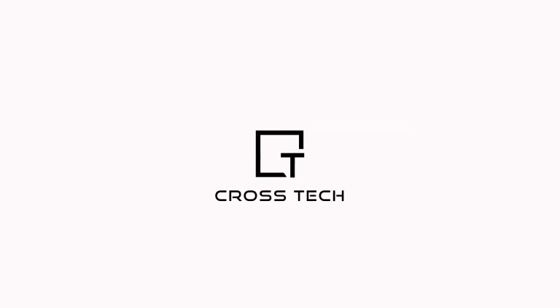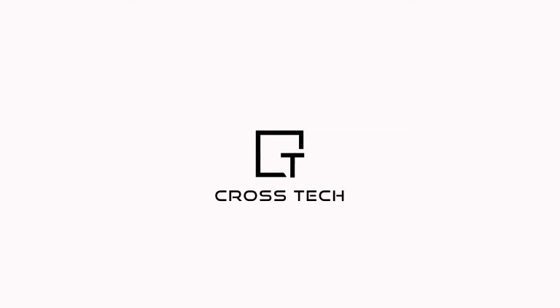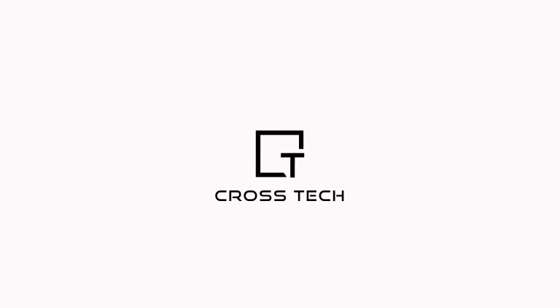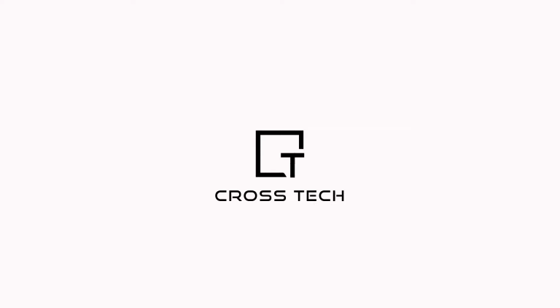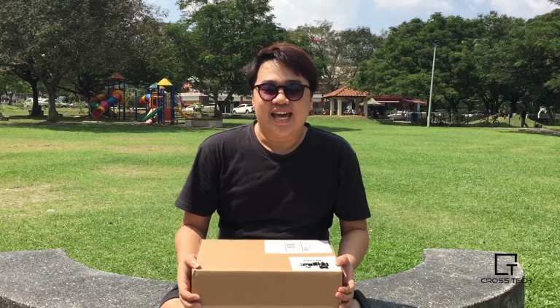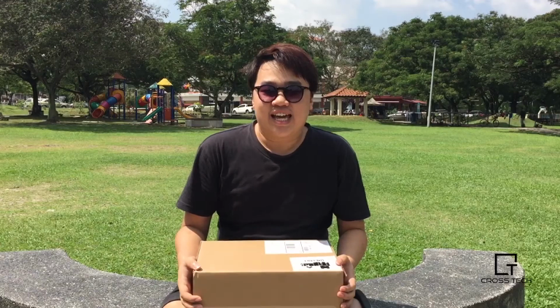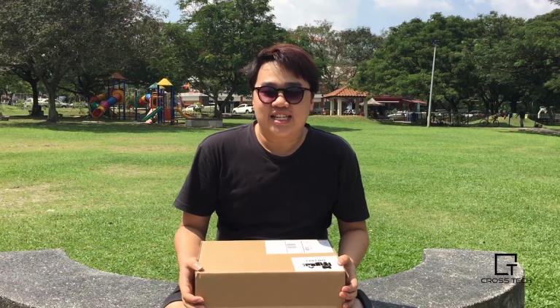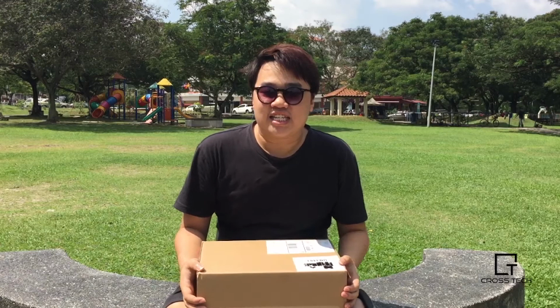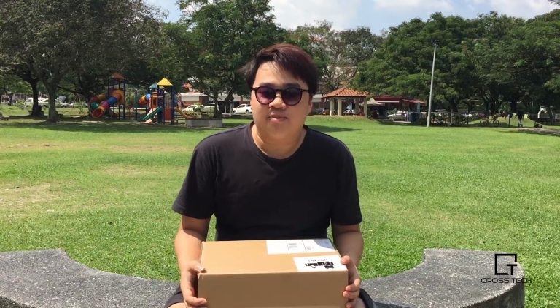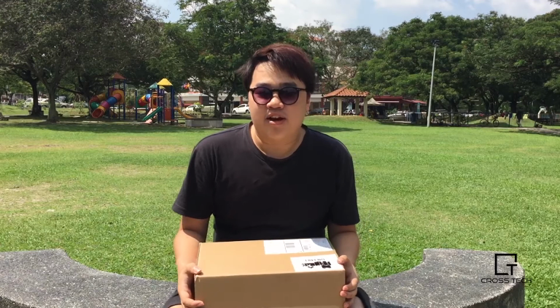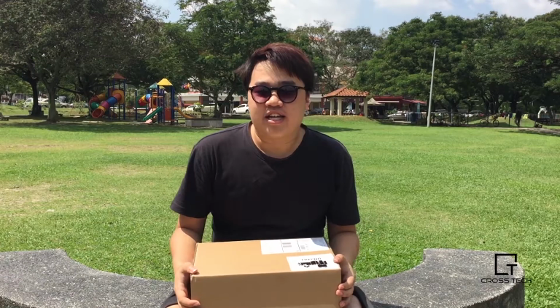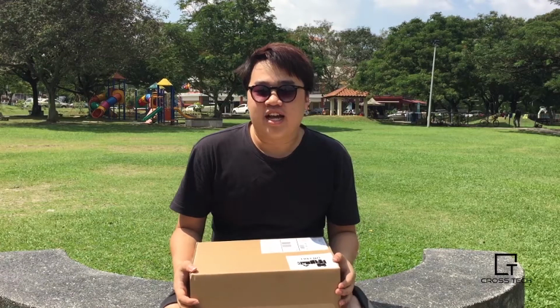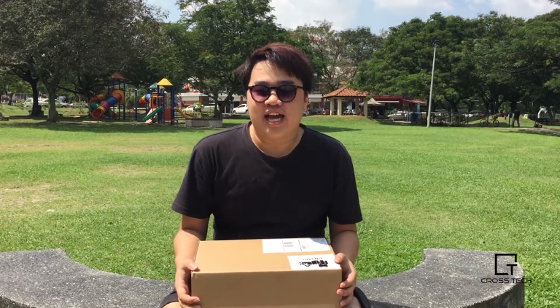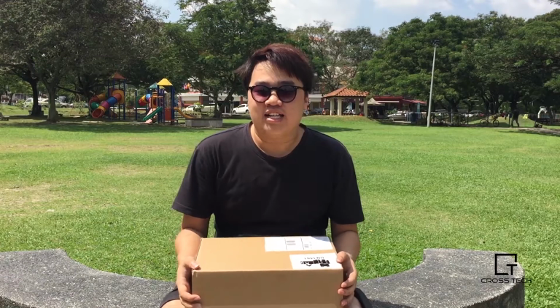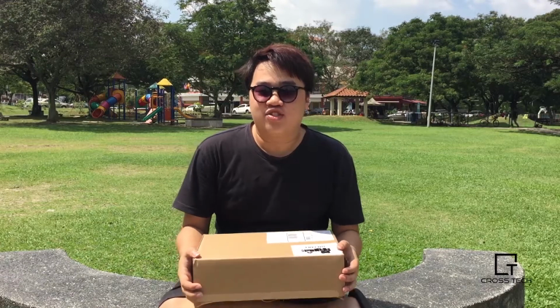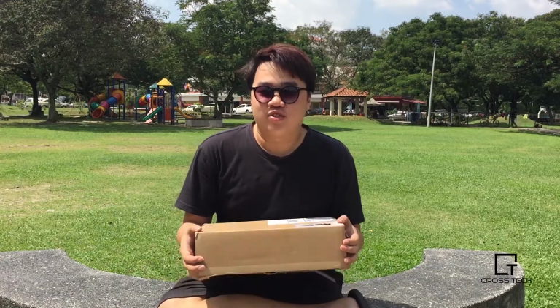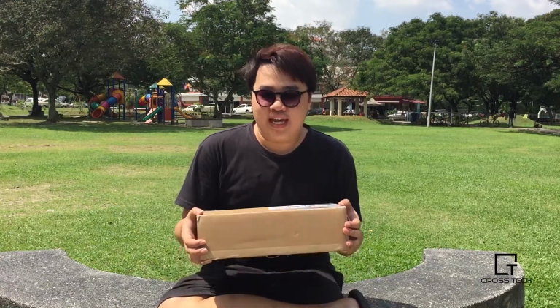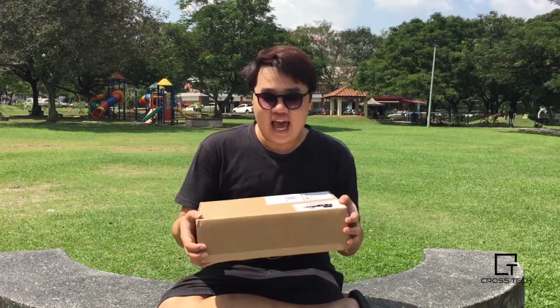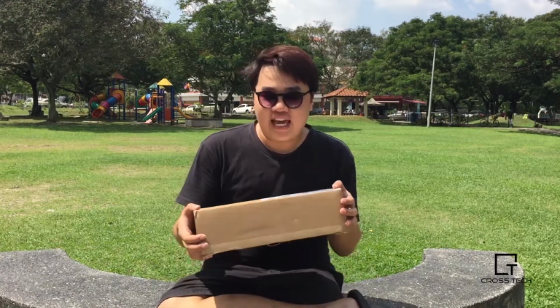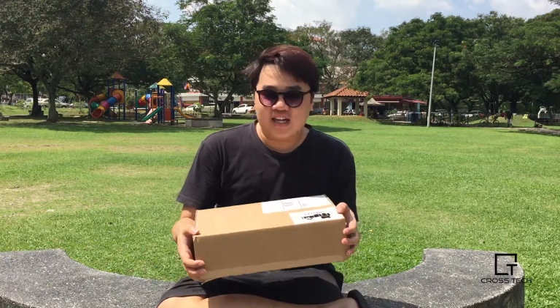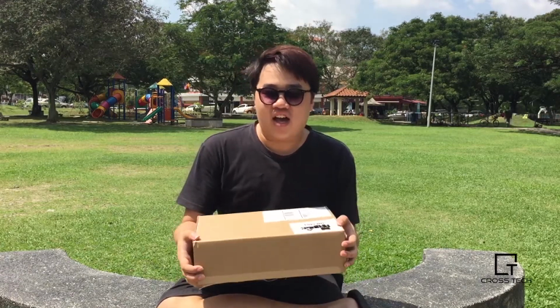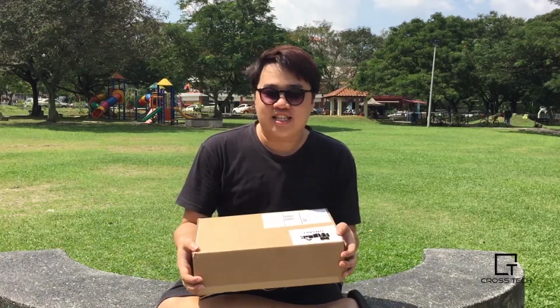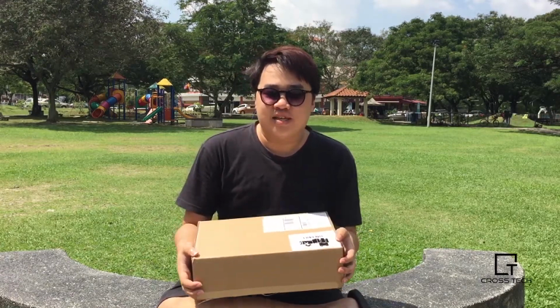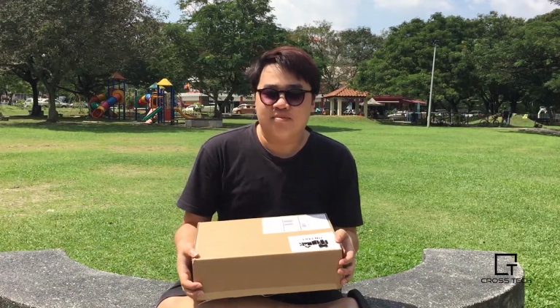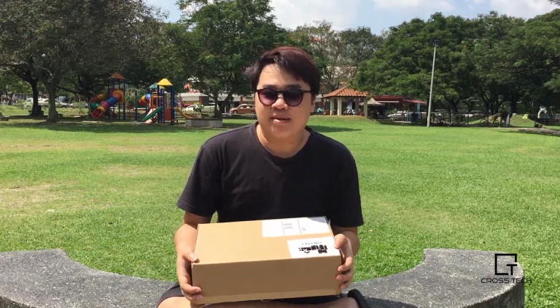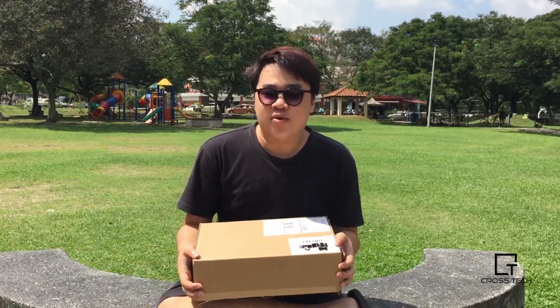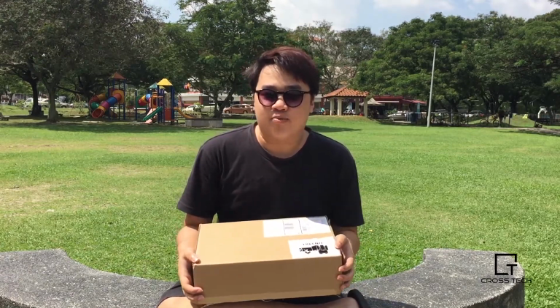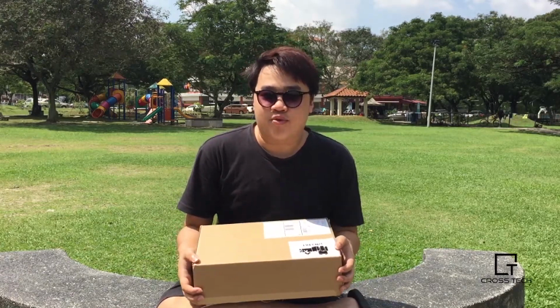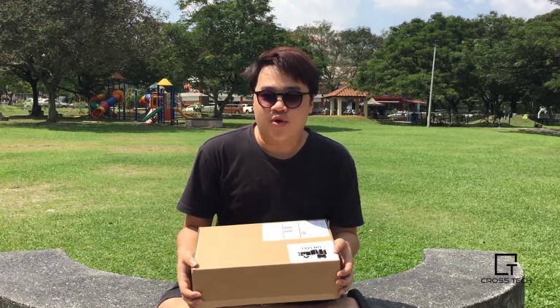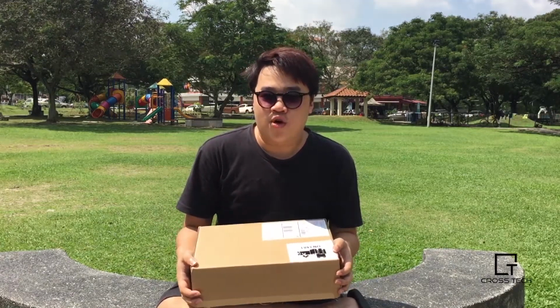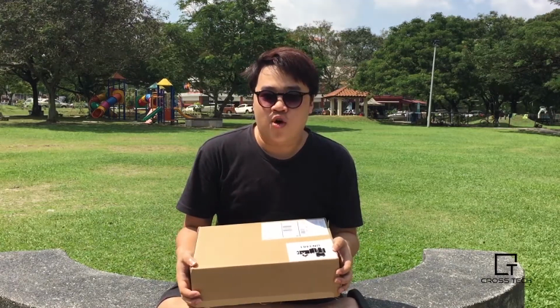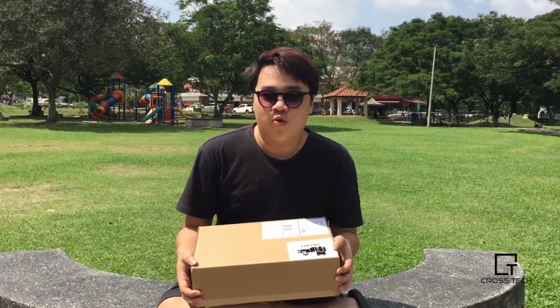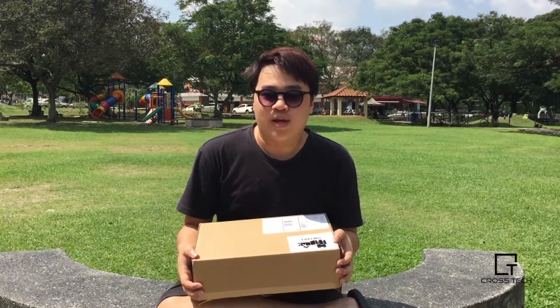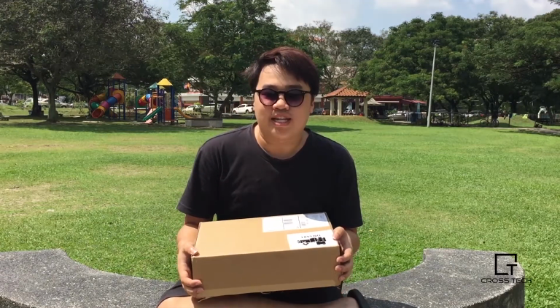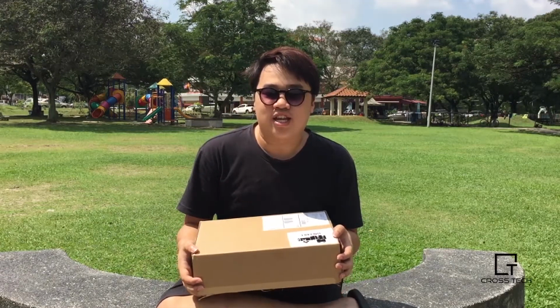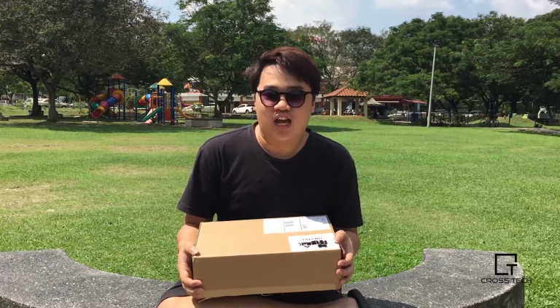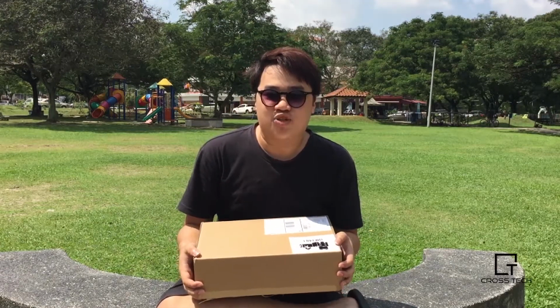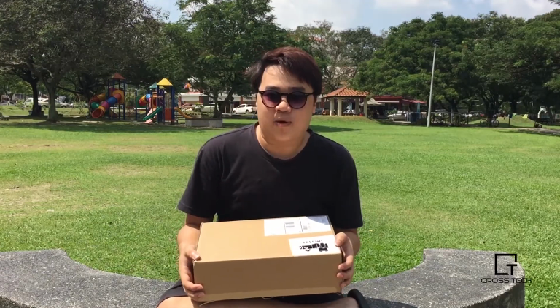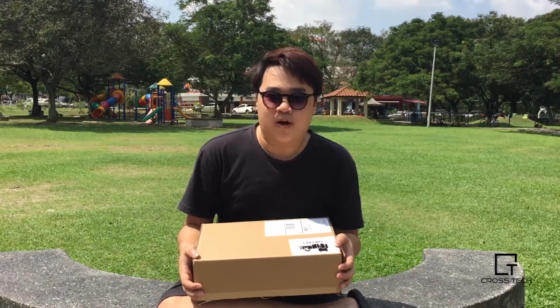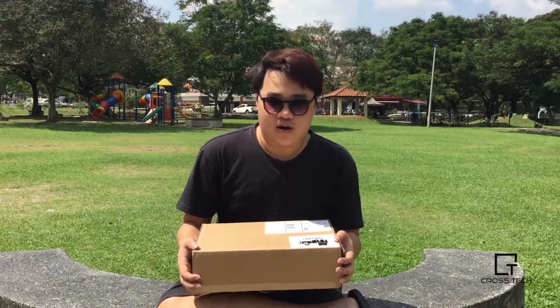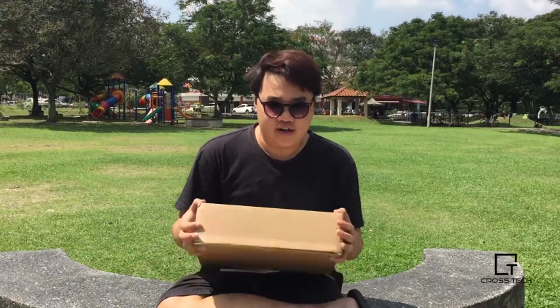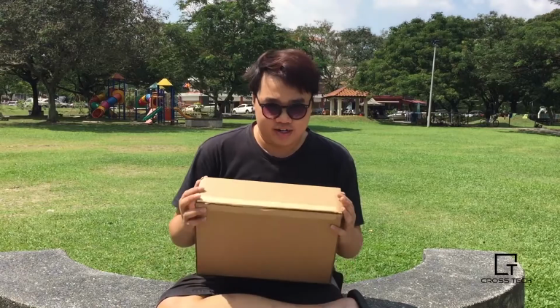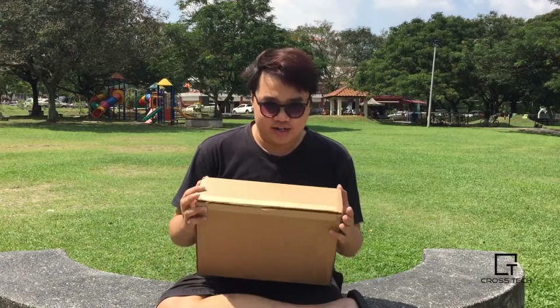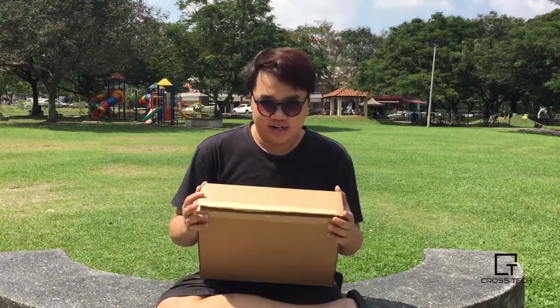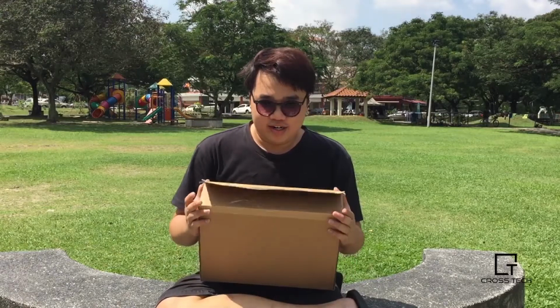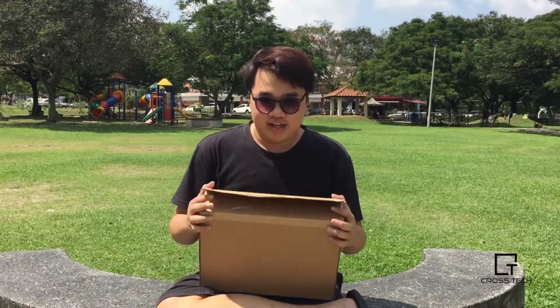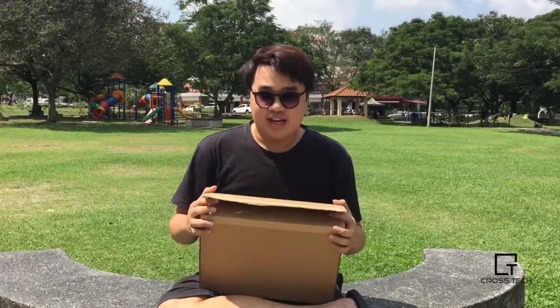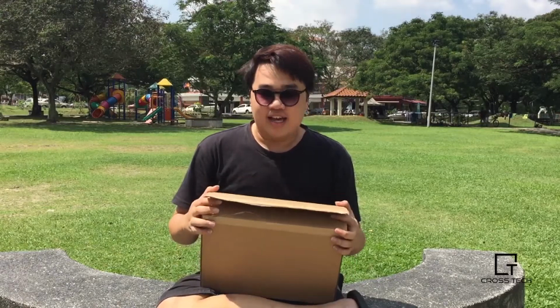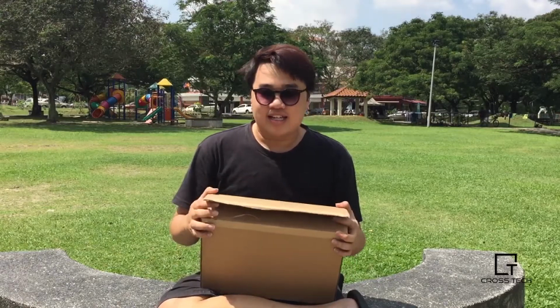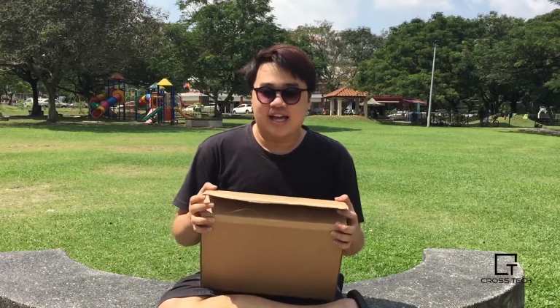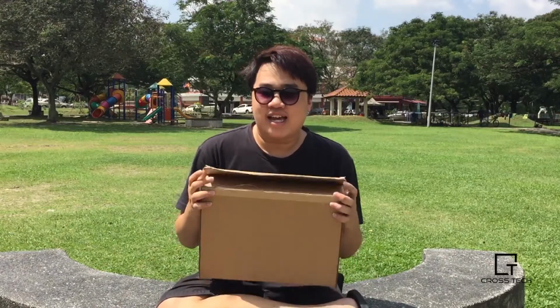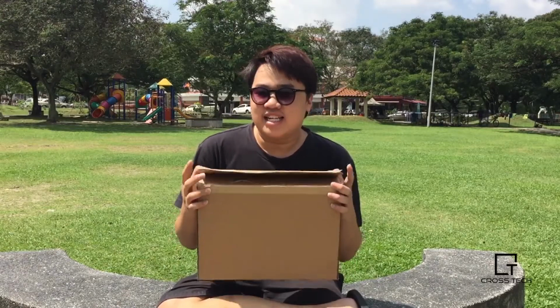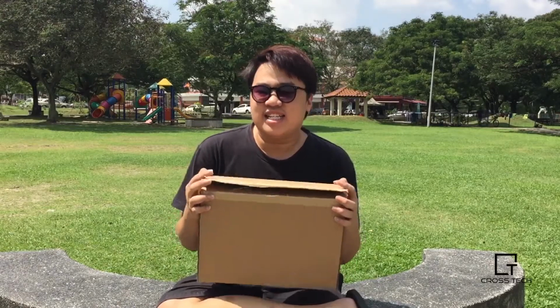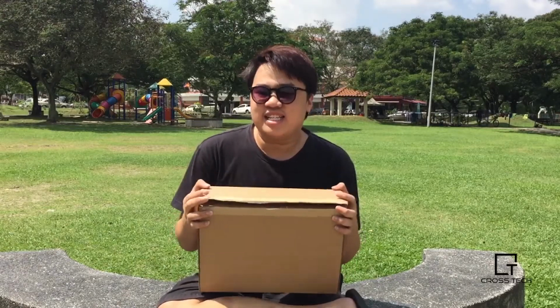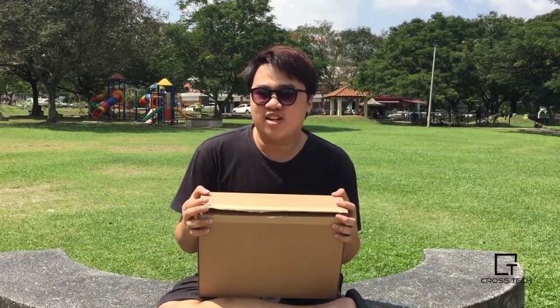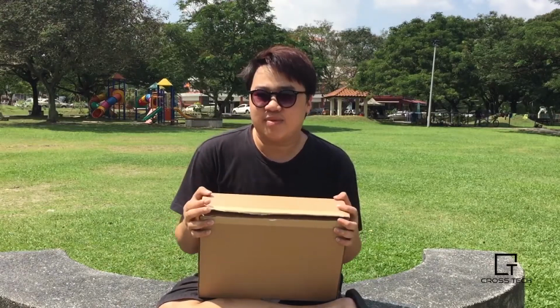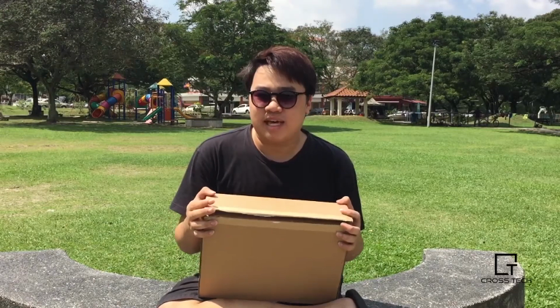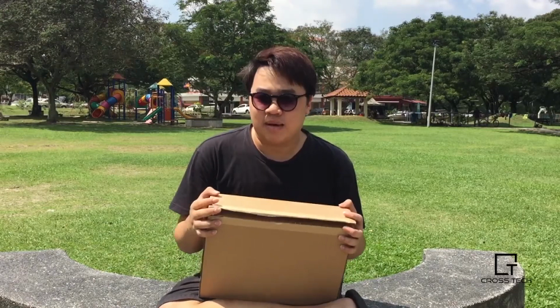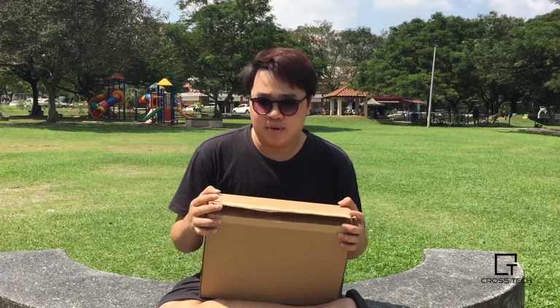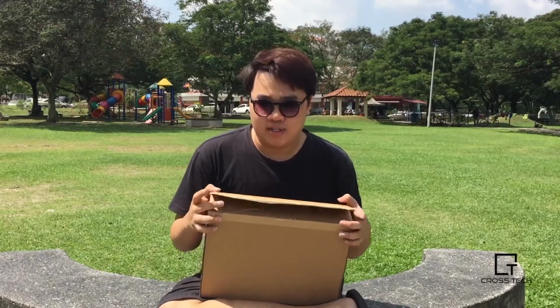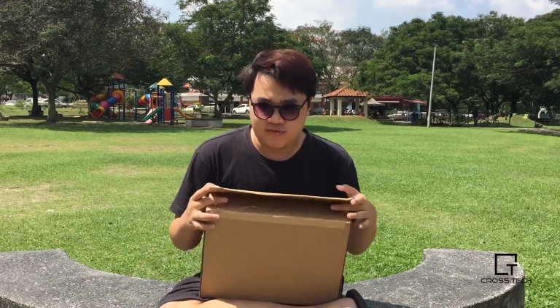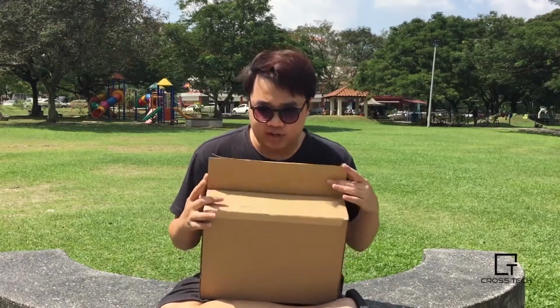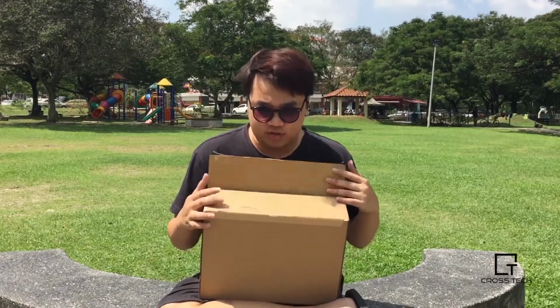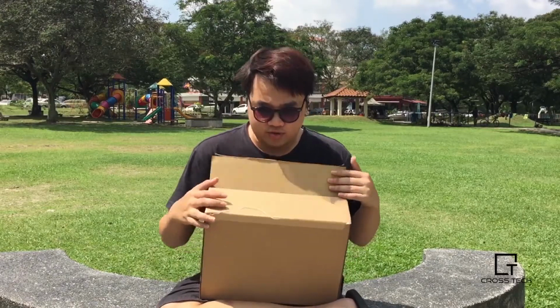Hey guys, it's Mark here and today I got the MacBook Pro with Touch Bar and this is going to be an unboxing video.